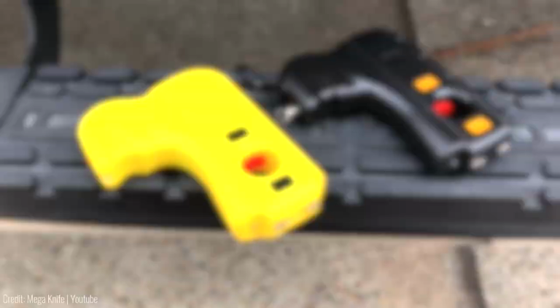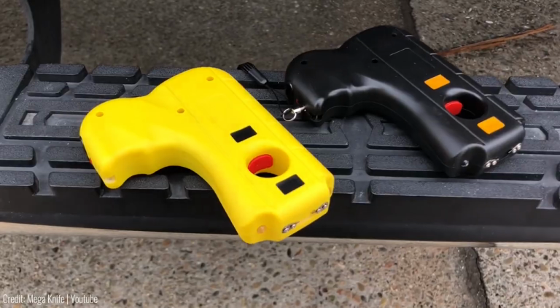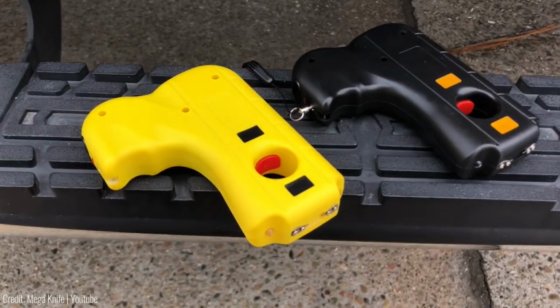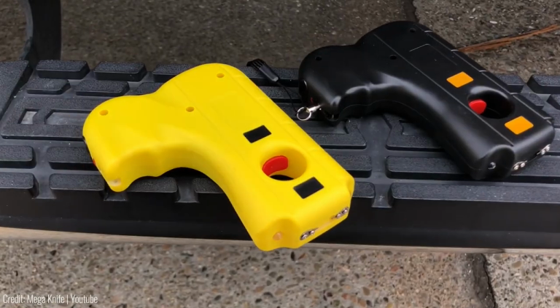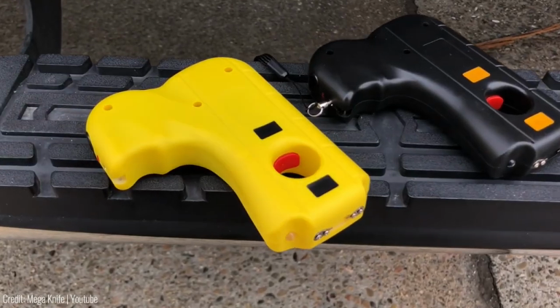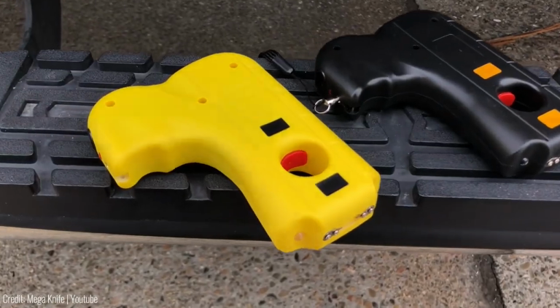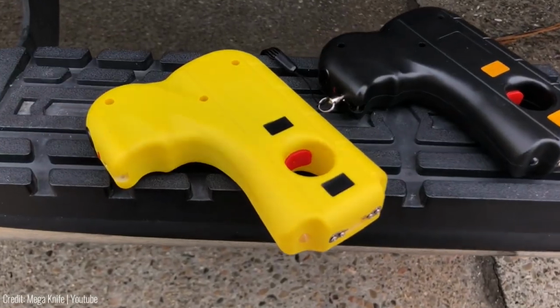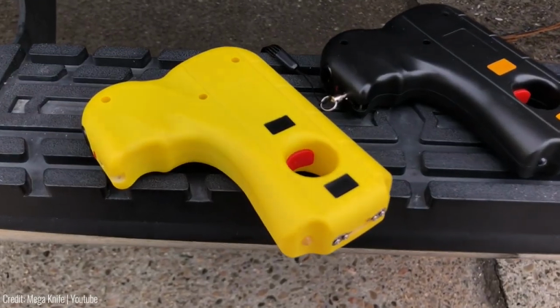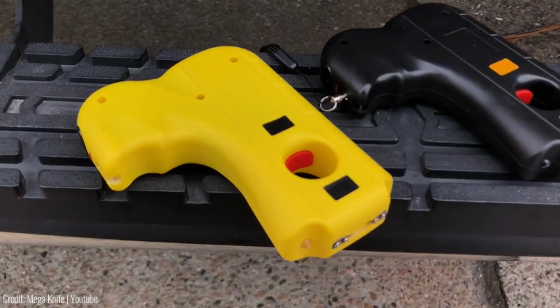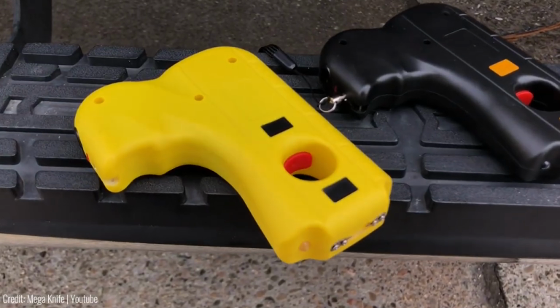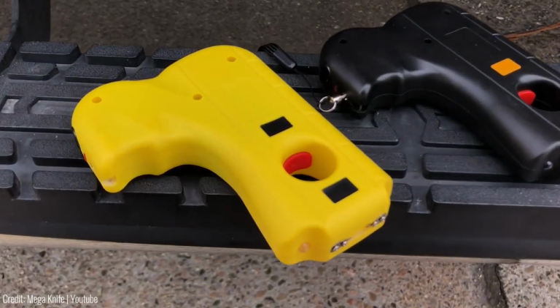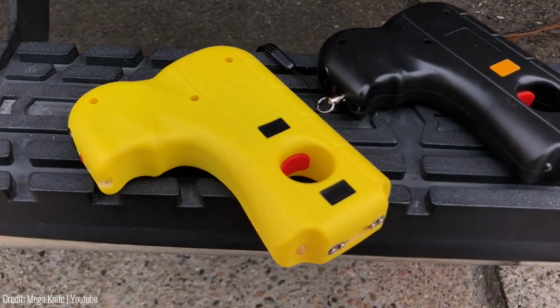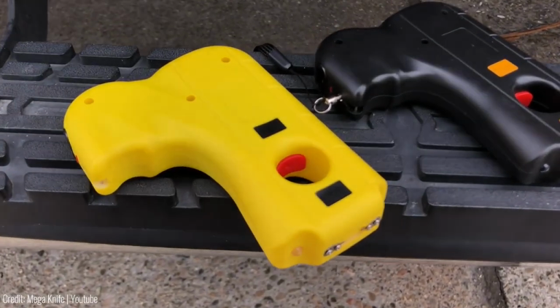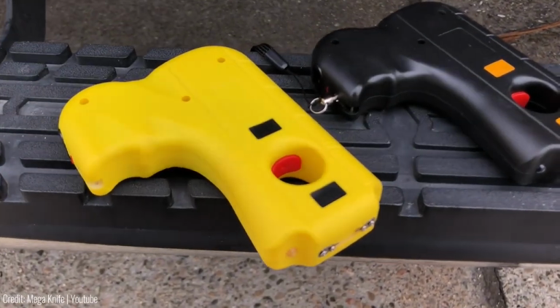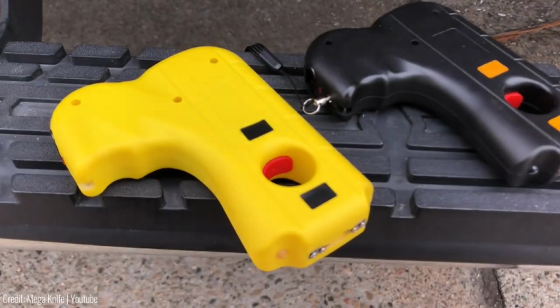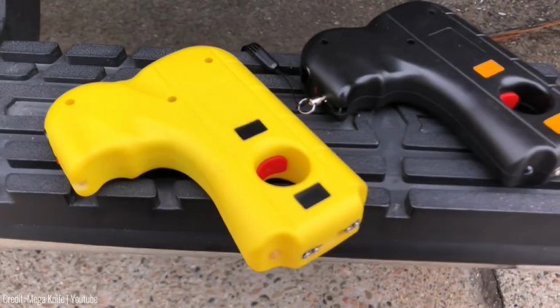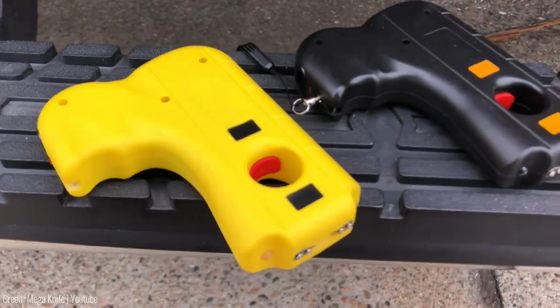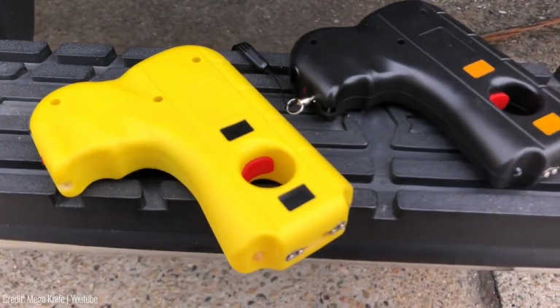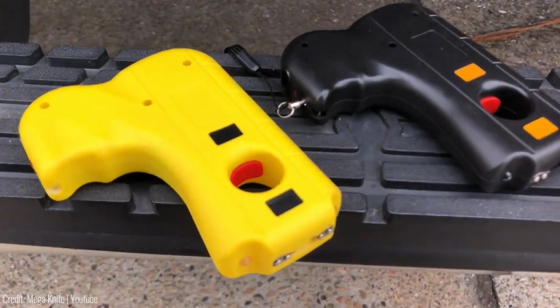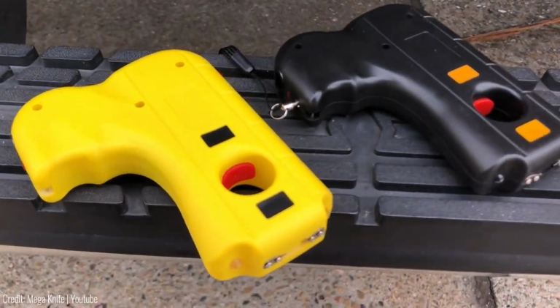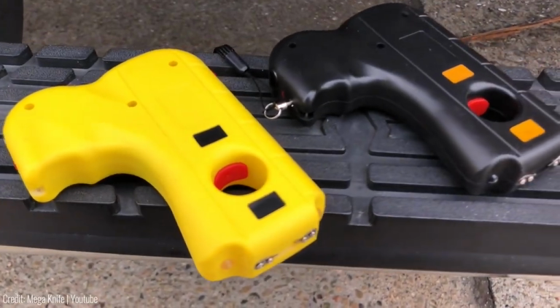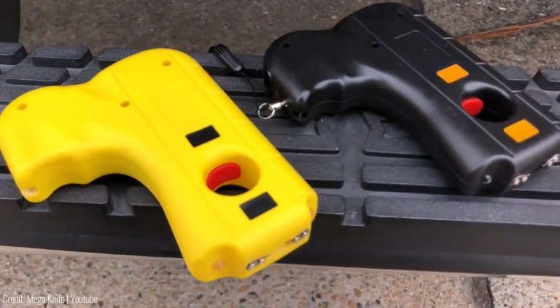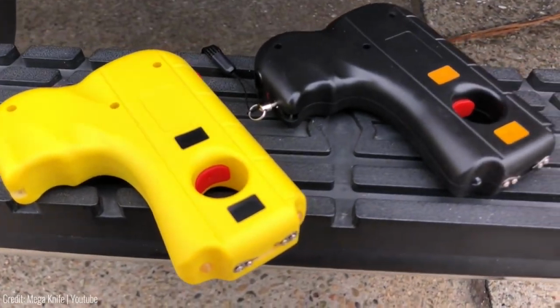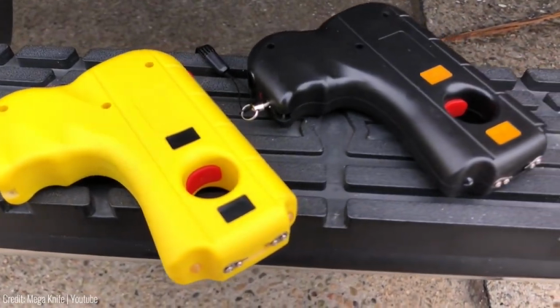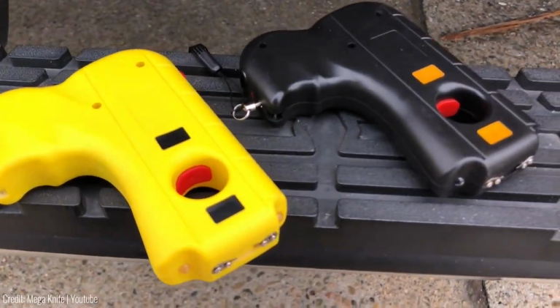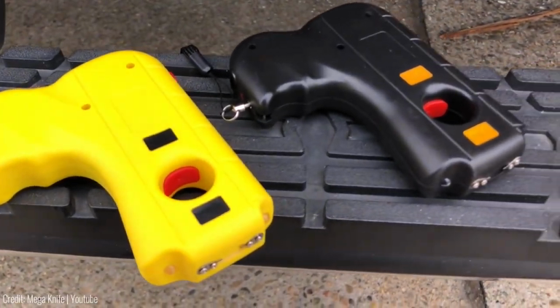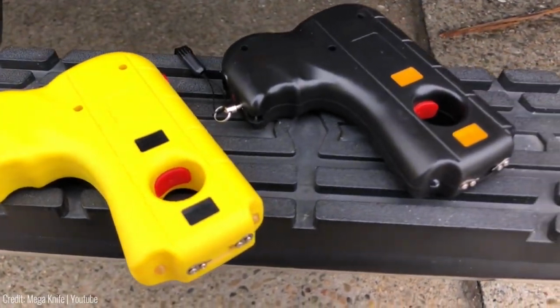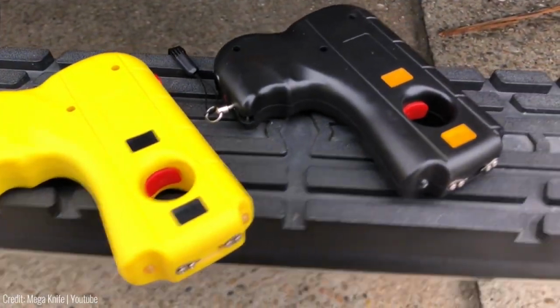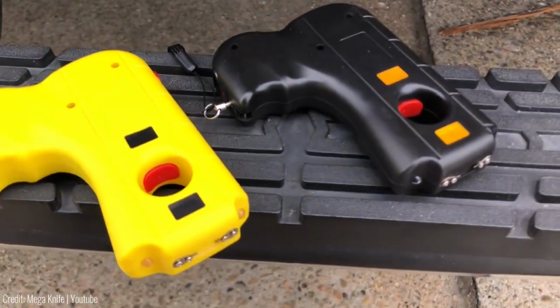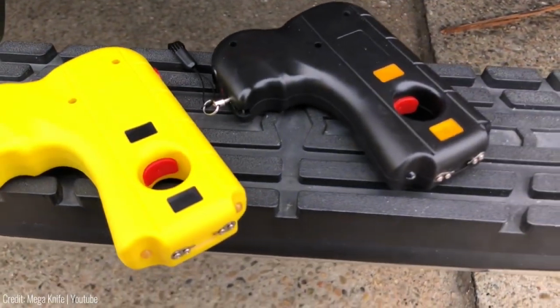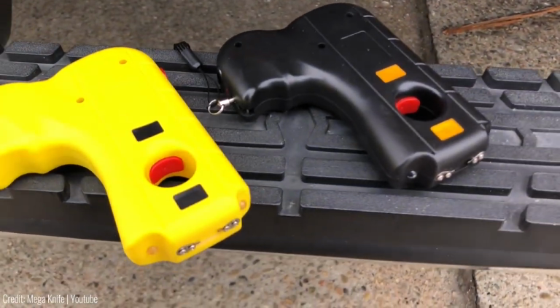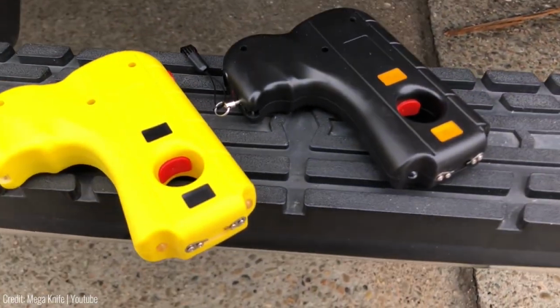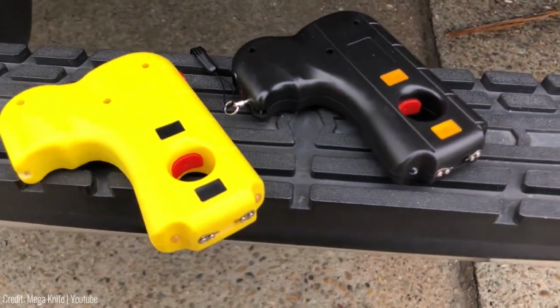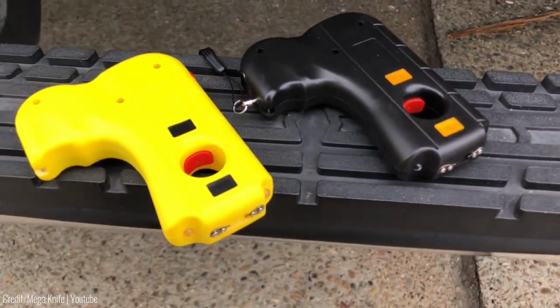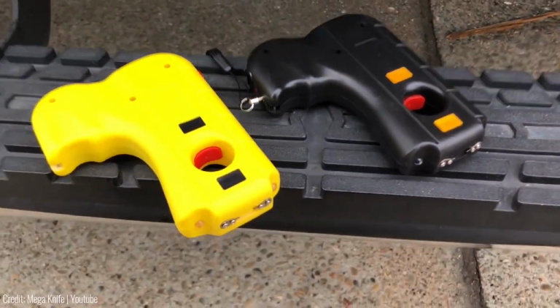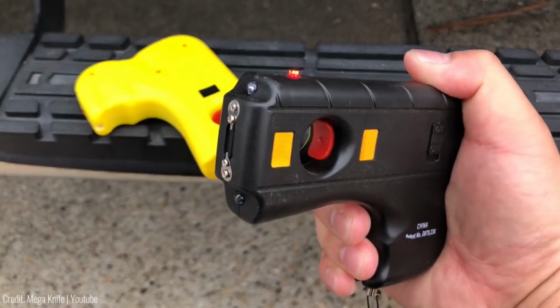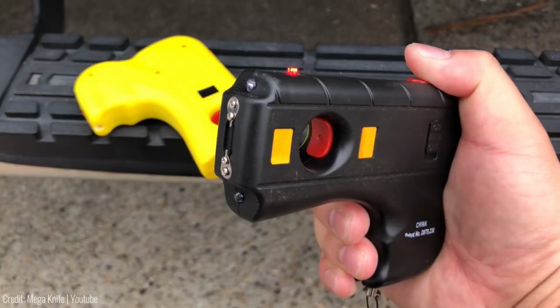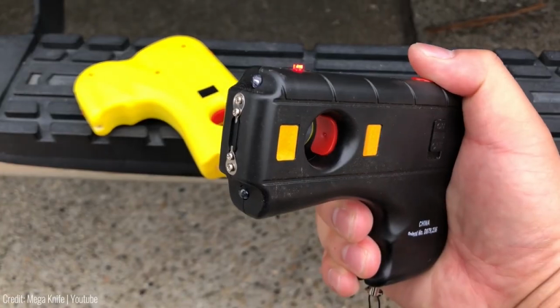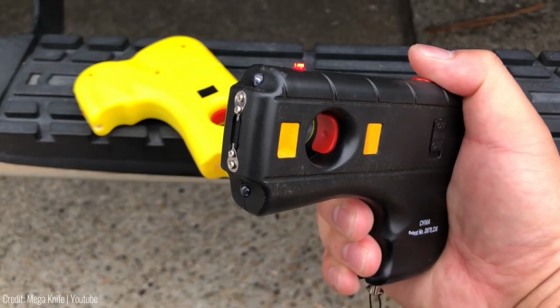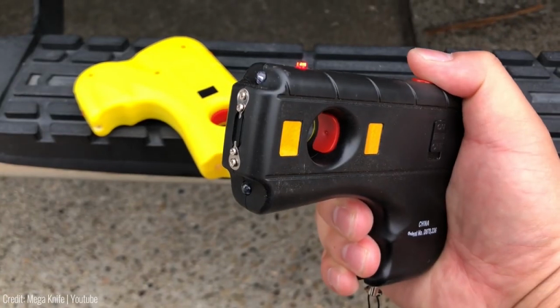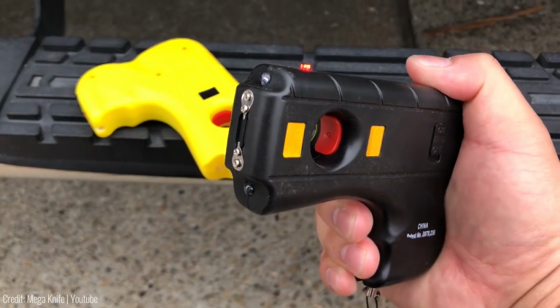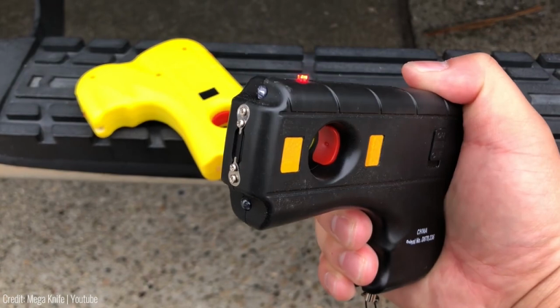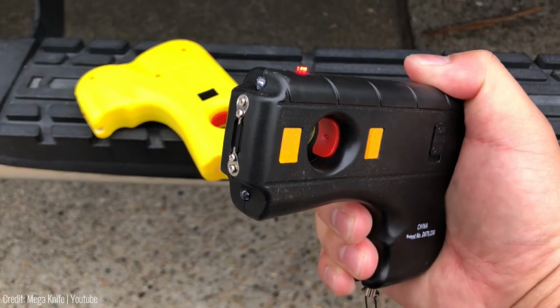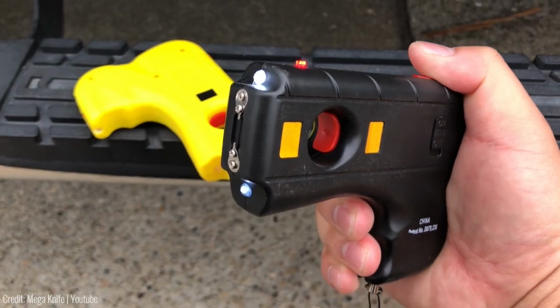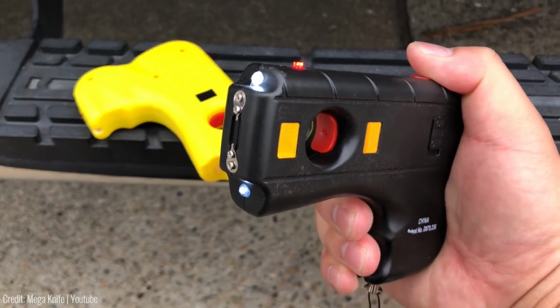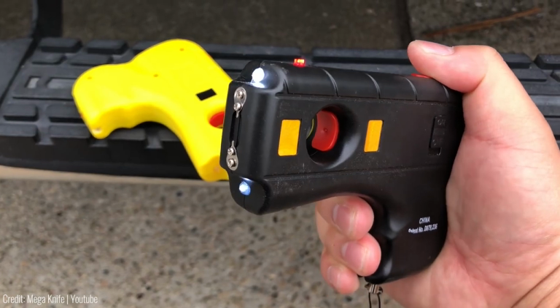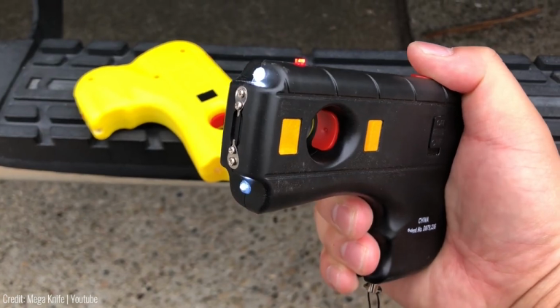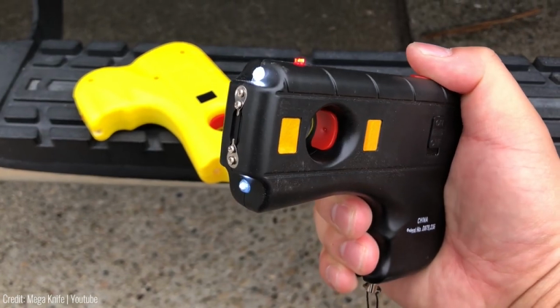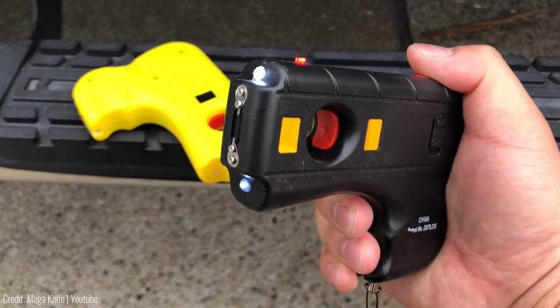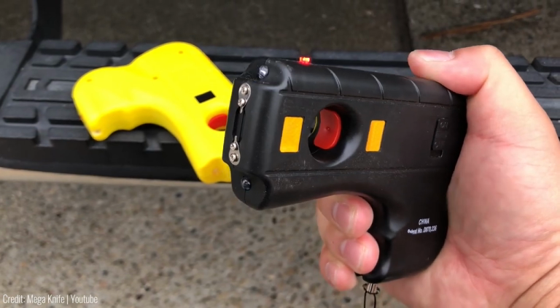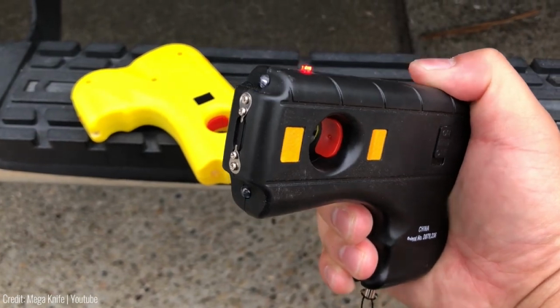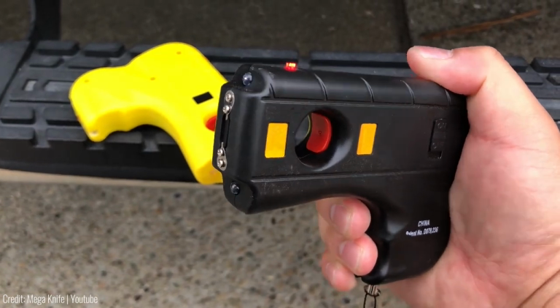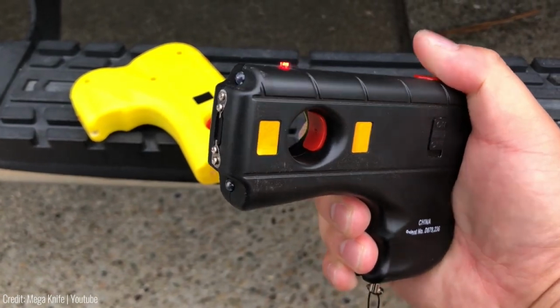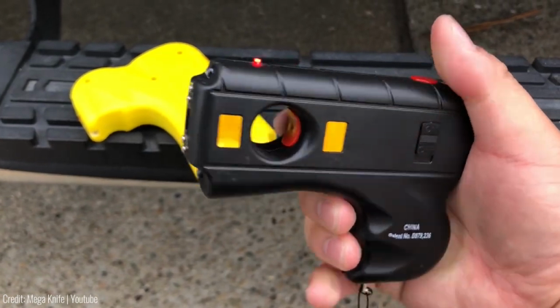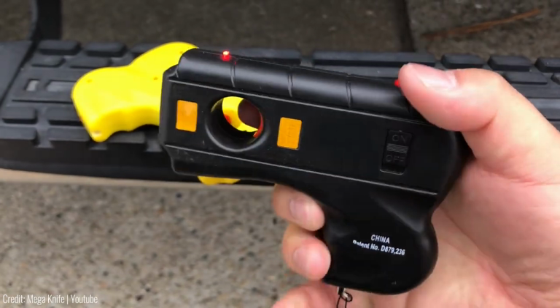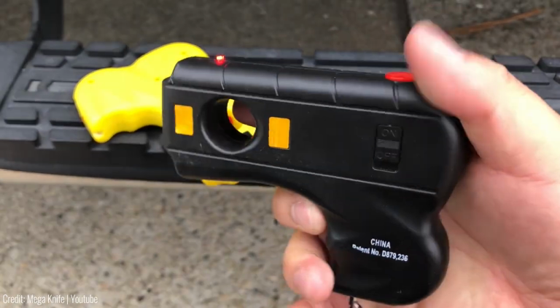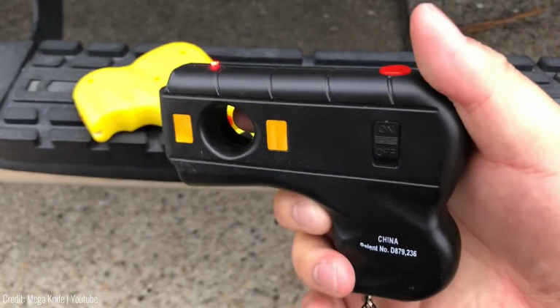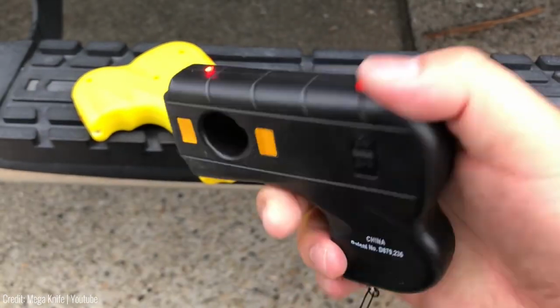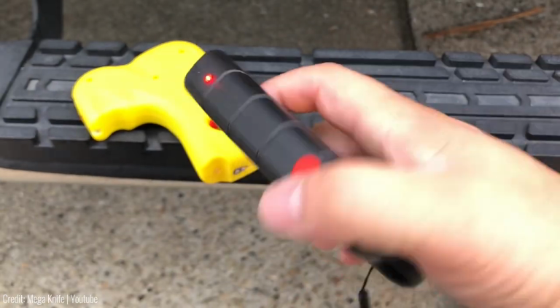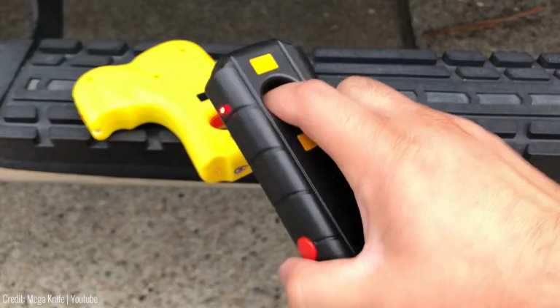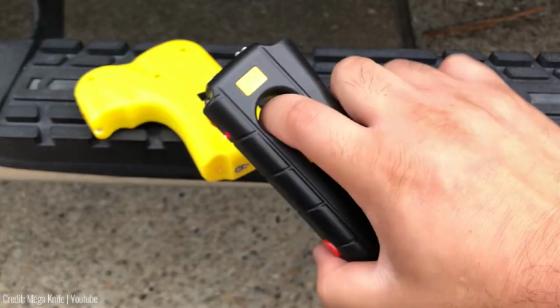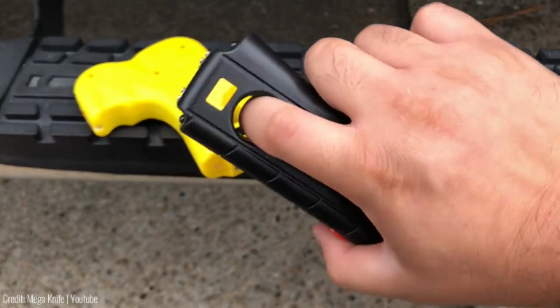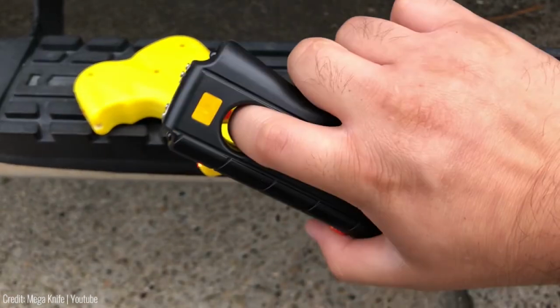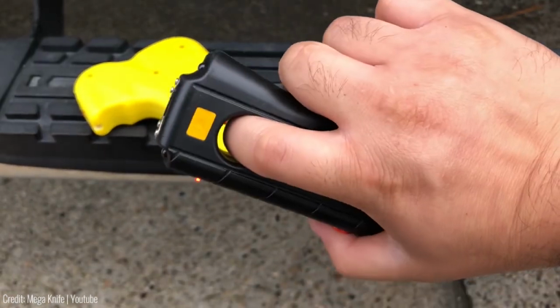The Stryker Stun Gun retails for $30, making it a reliable and convenient addition to any self-defence kit.